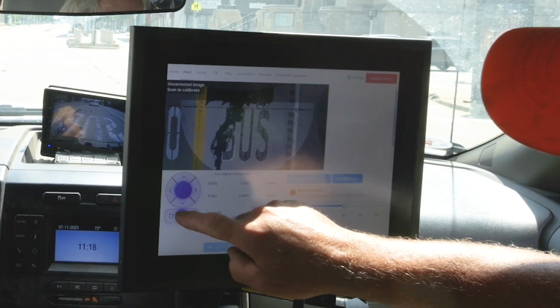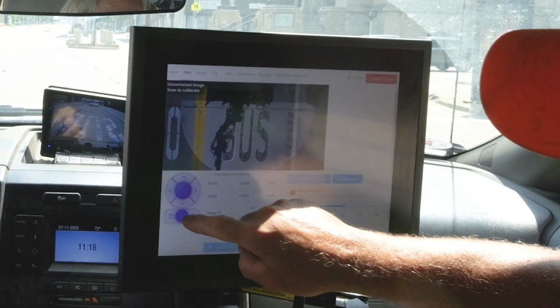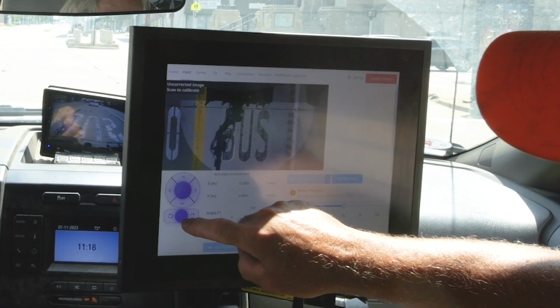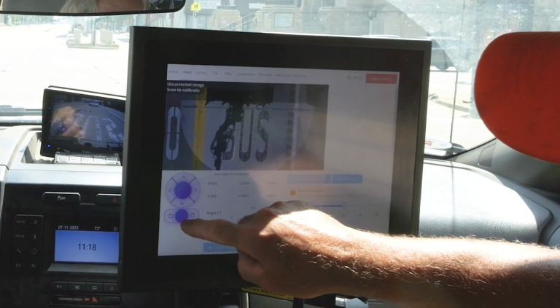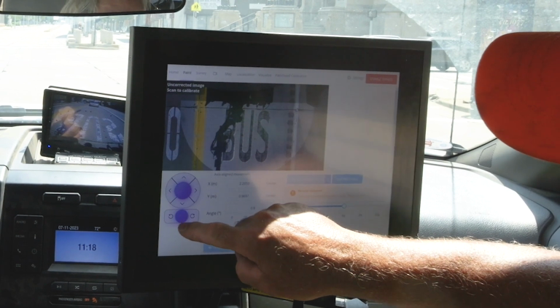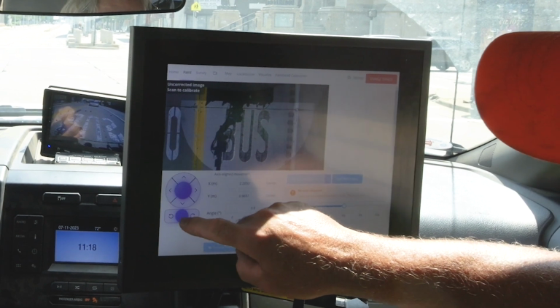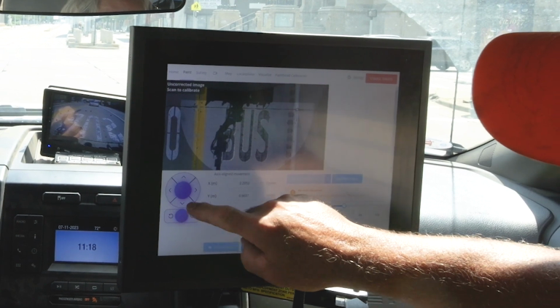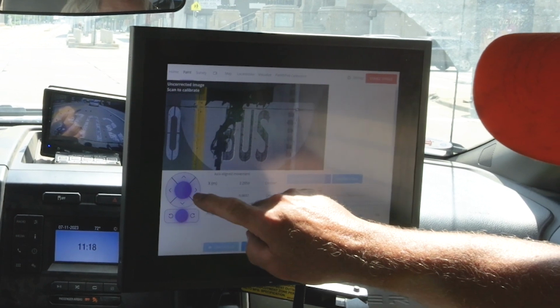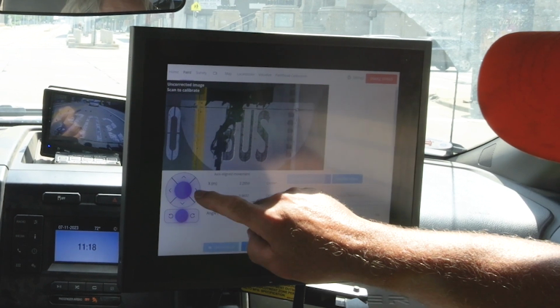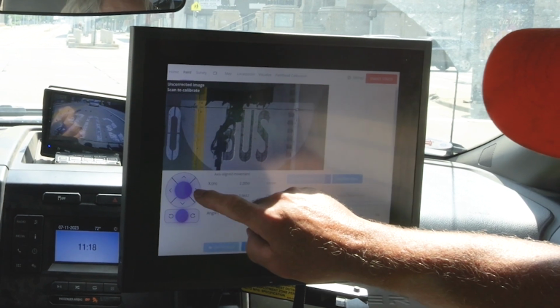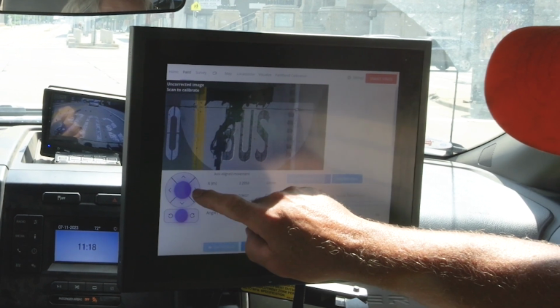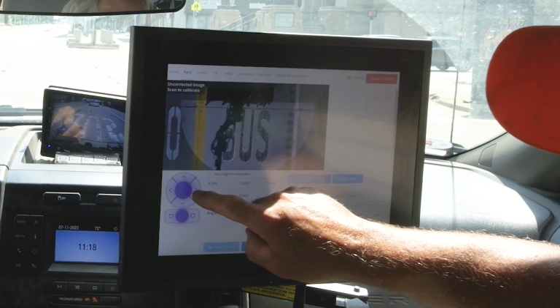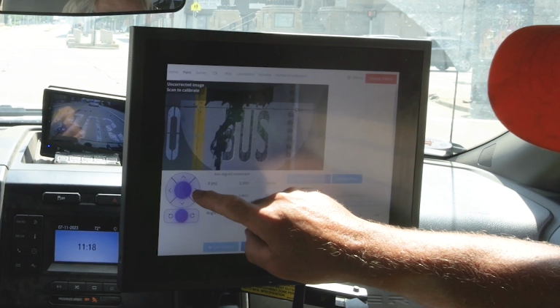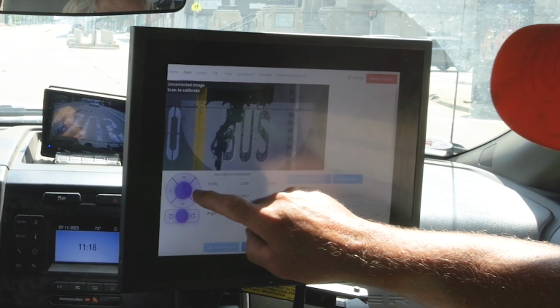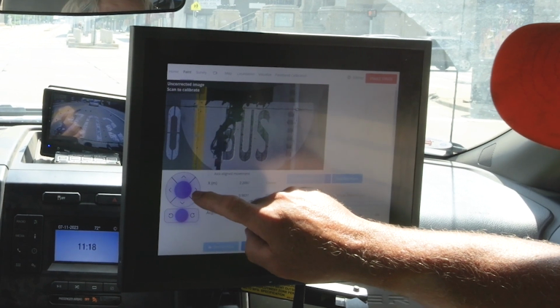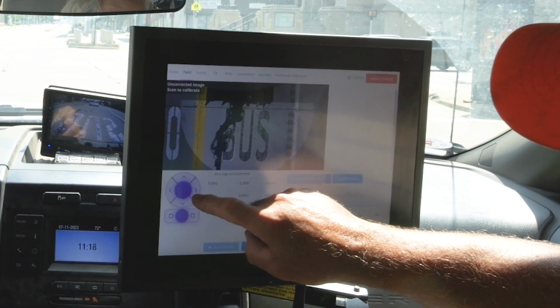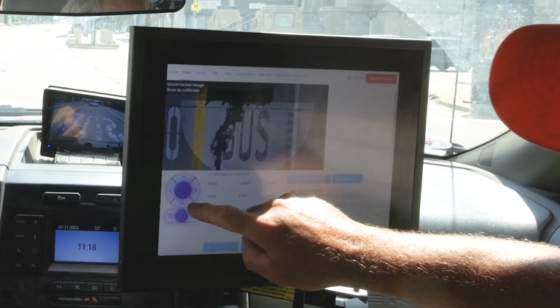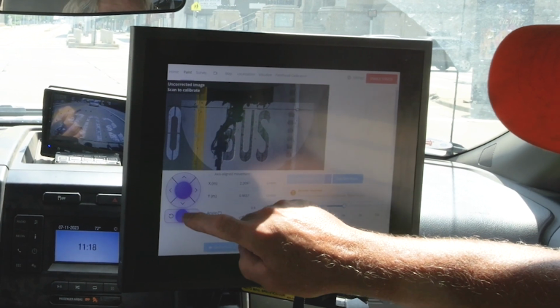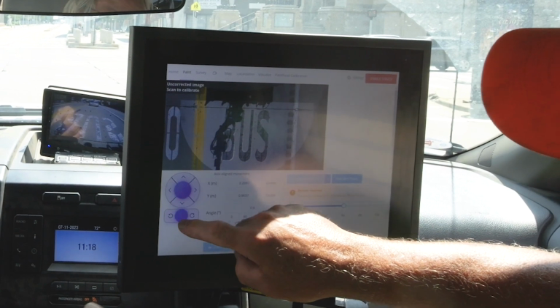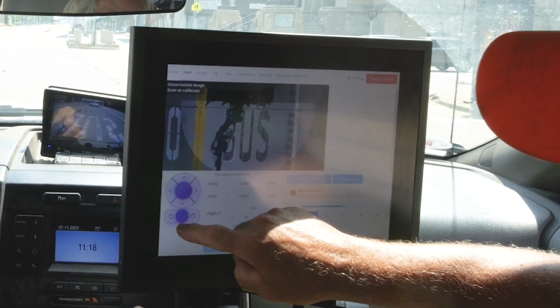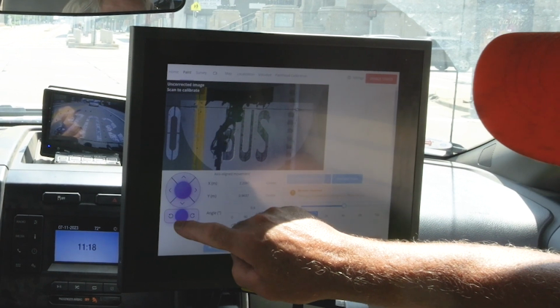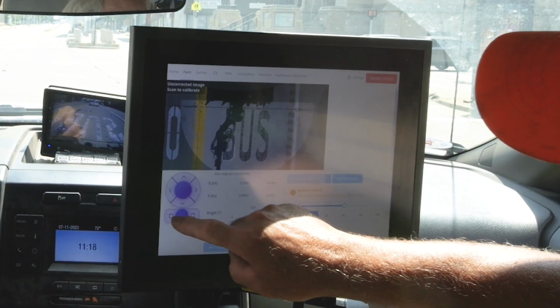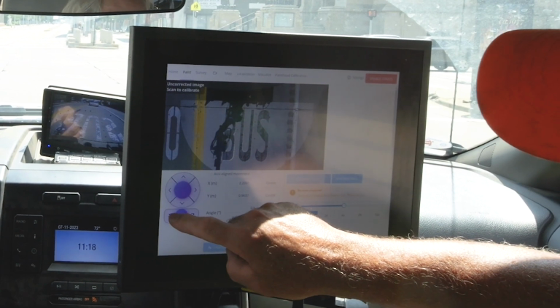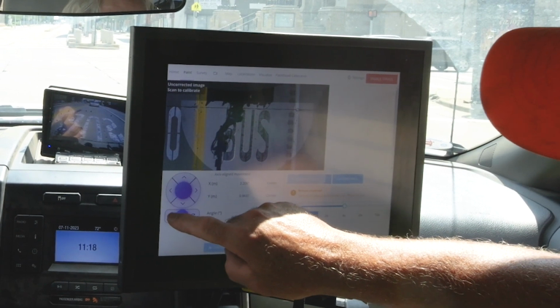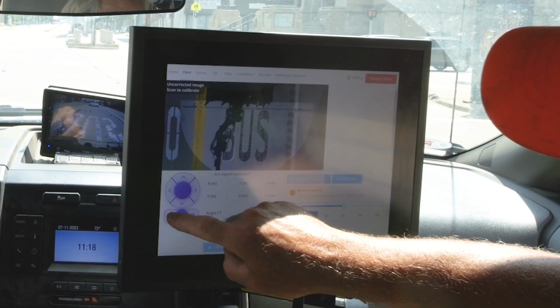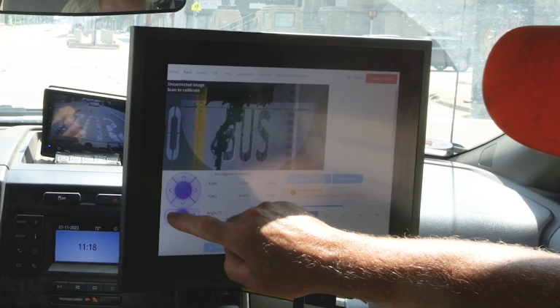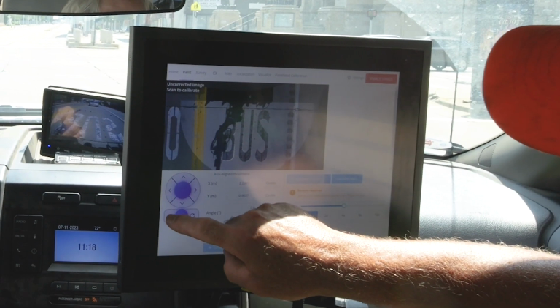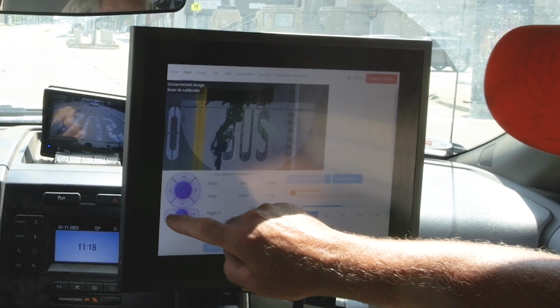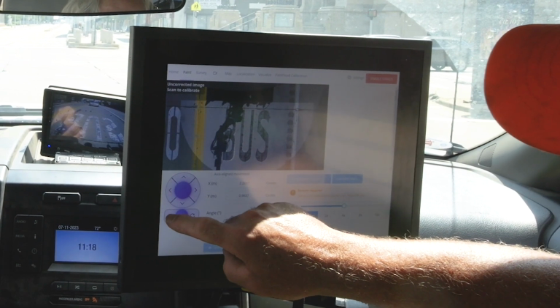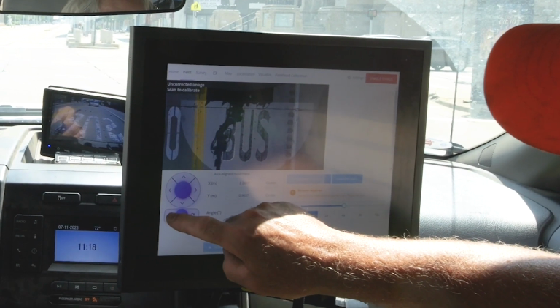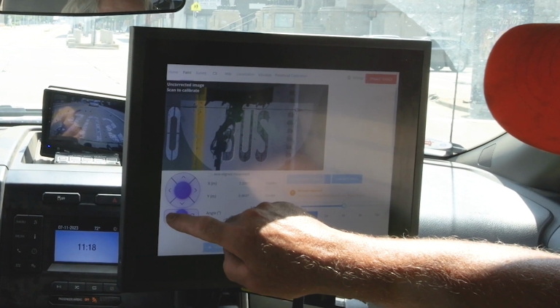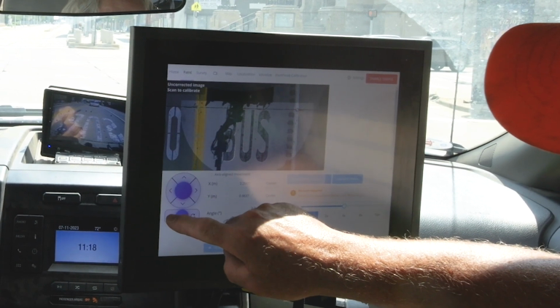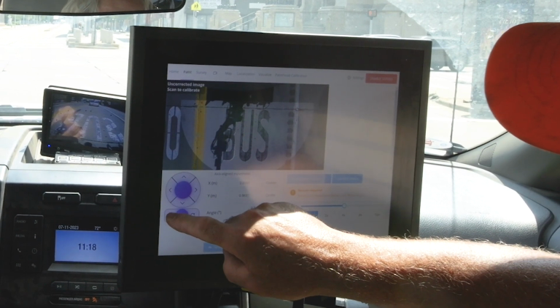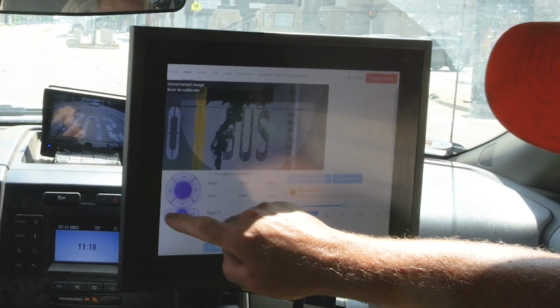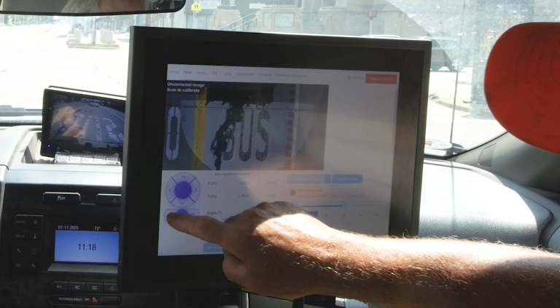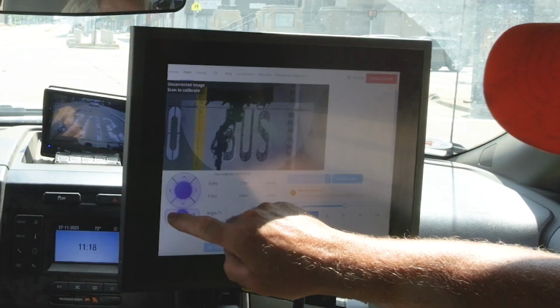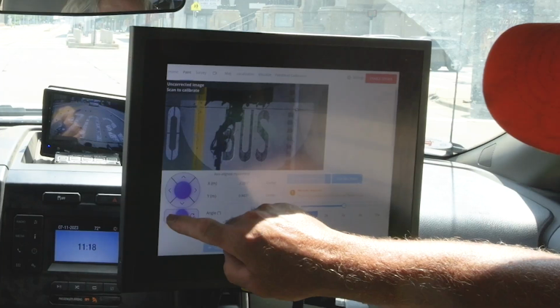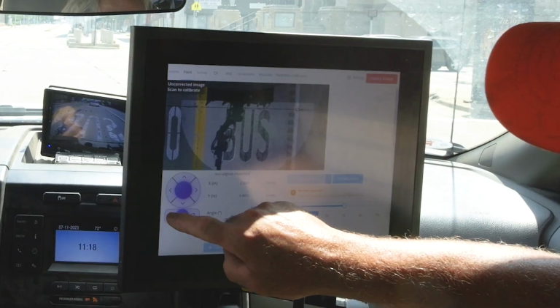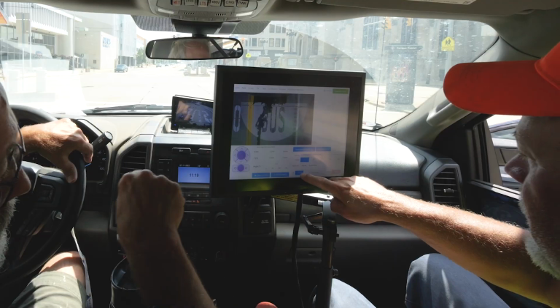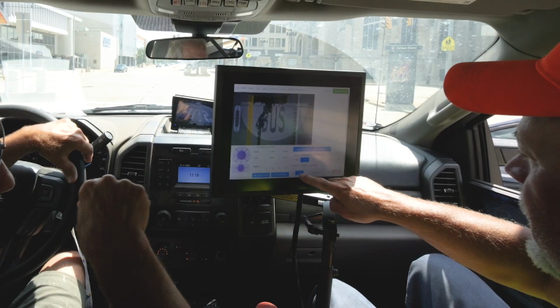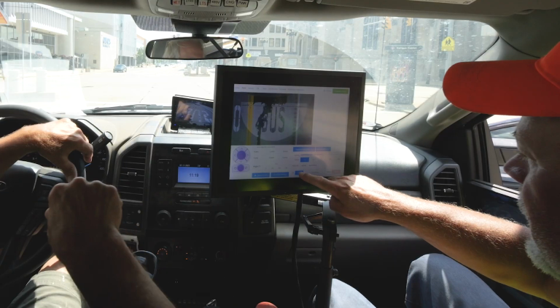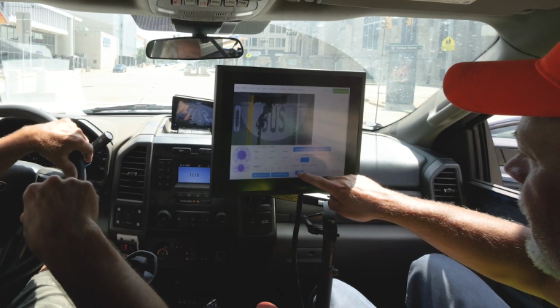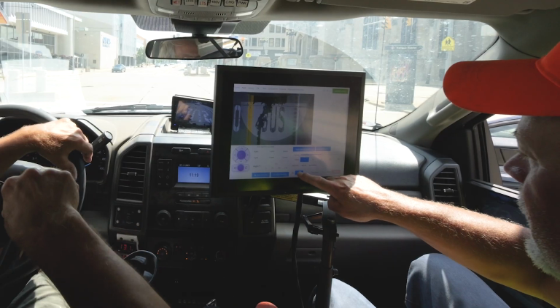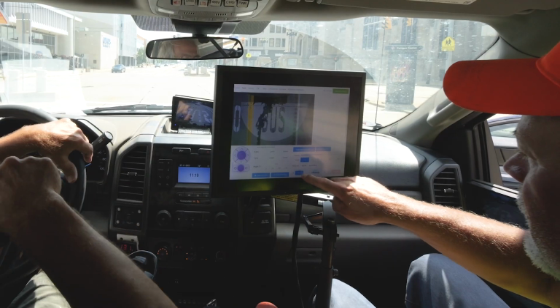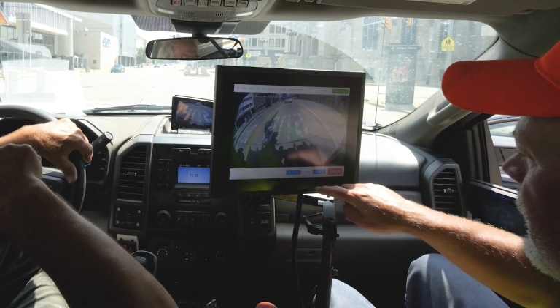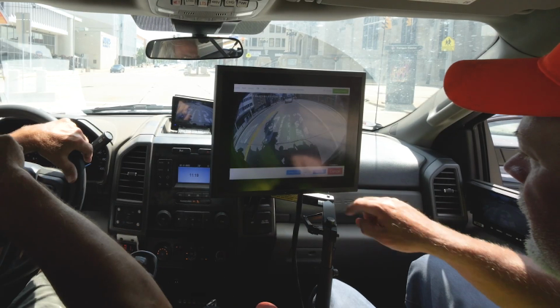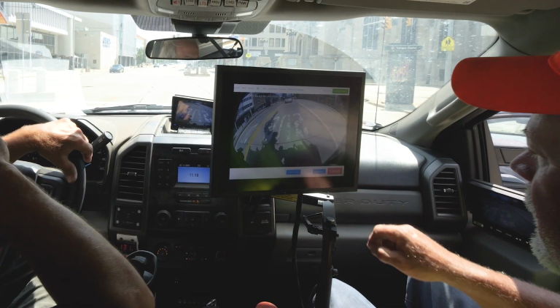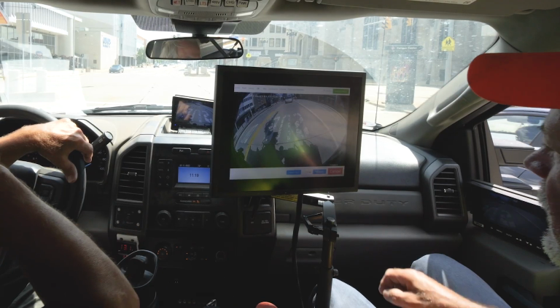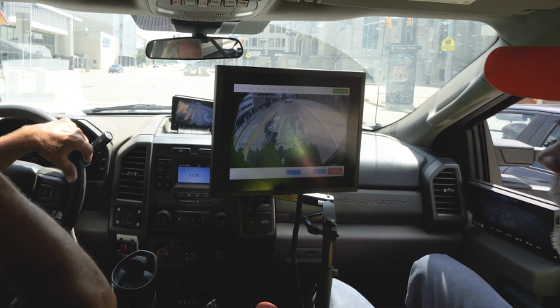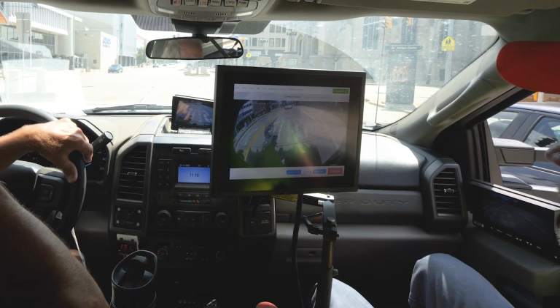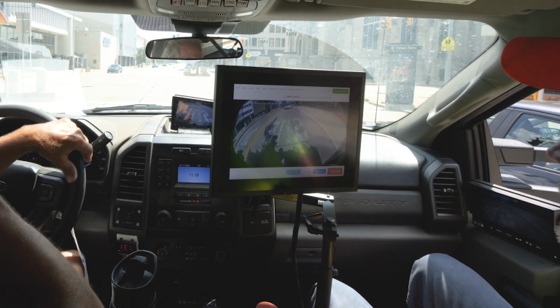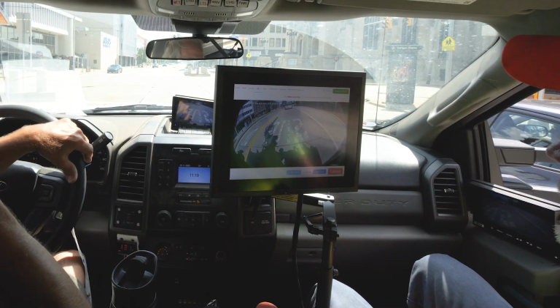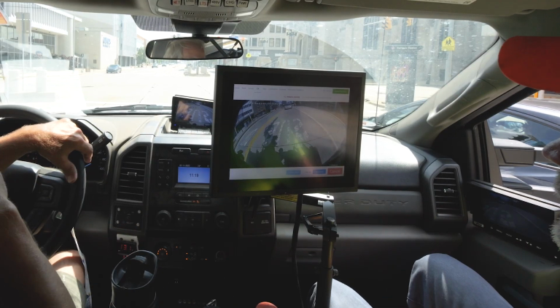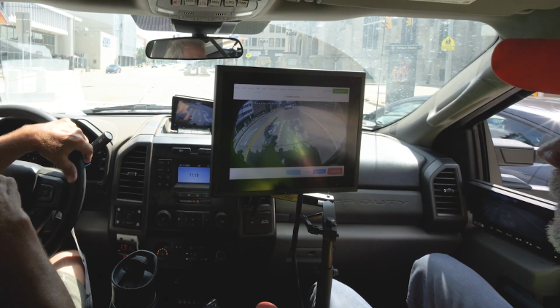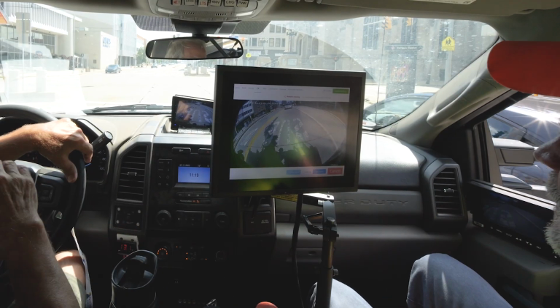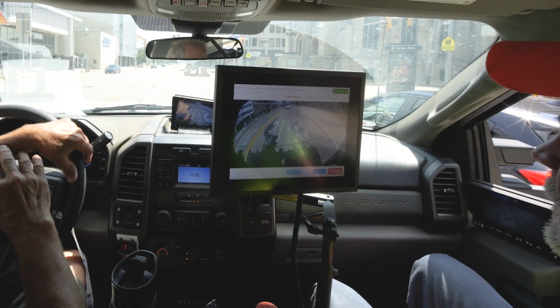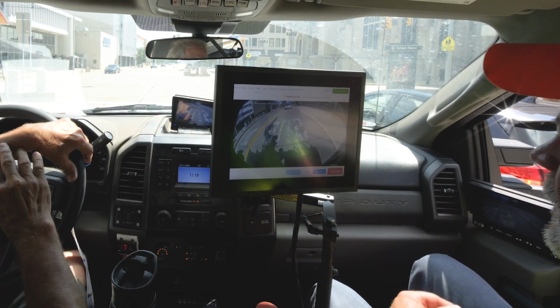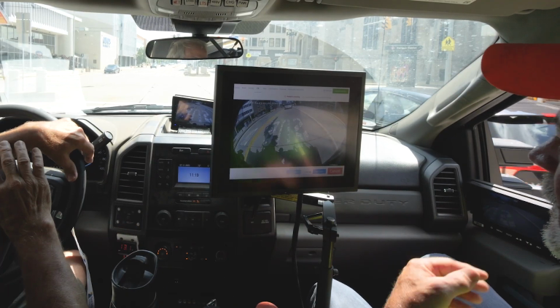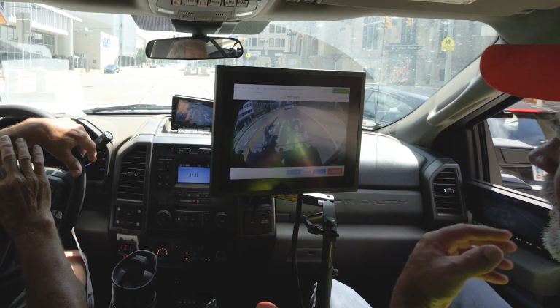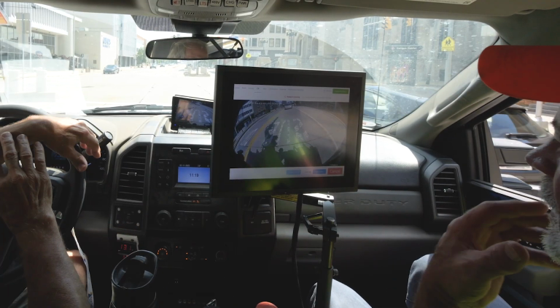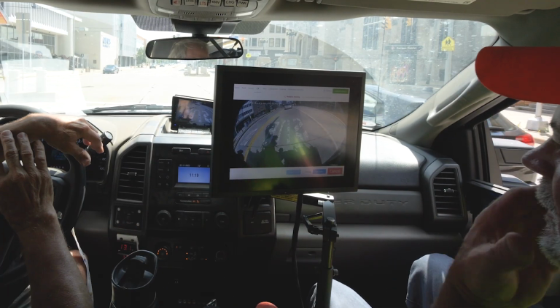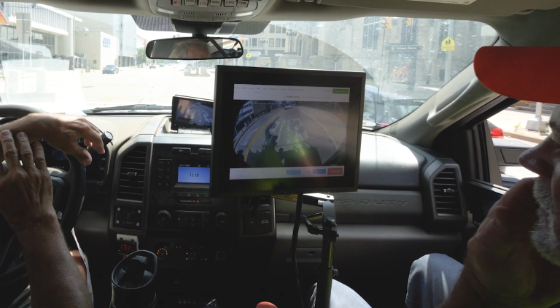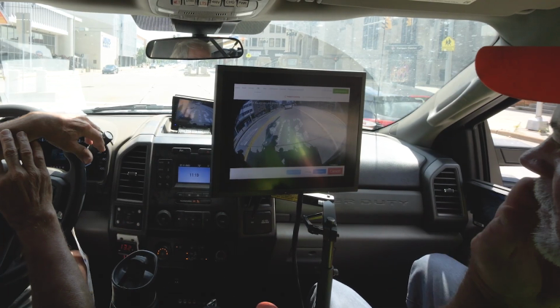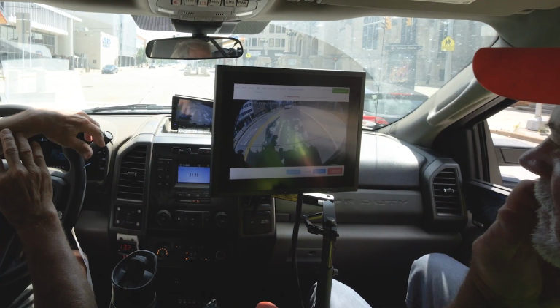Not bad, not bad. It's not too hard. Go ahead and paint. Painting.